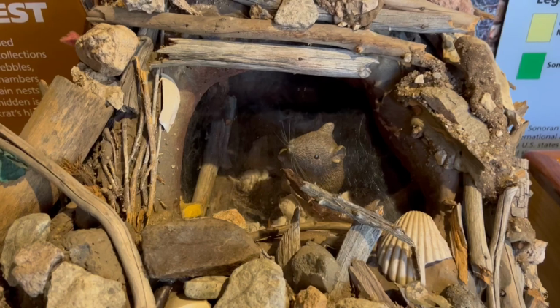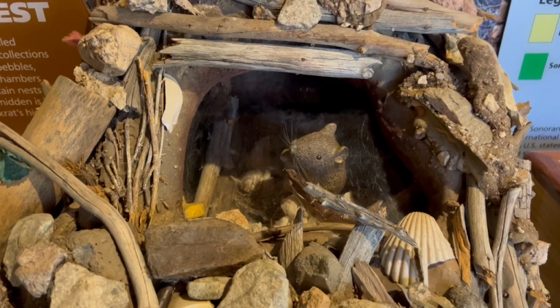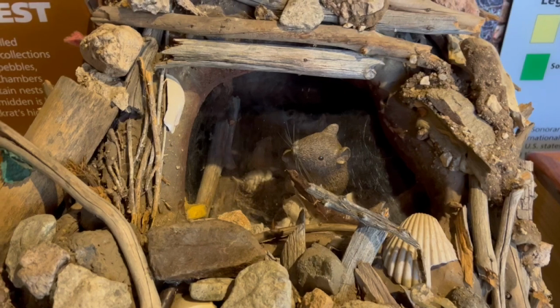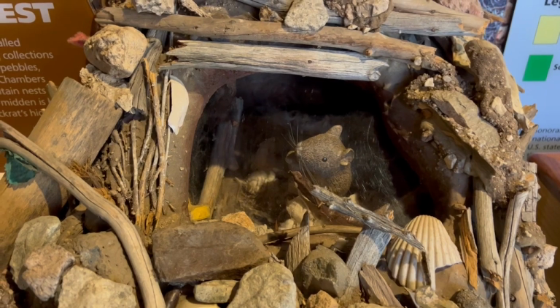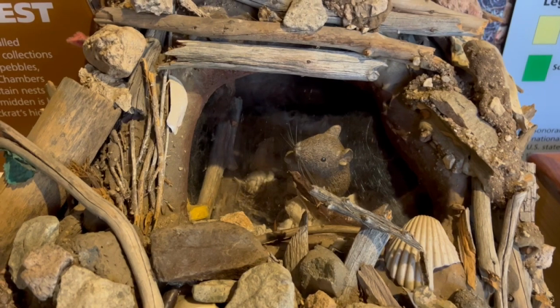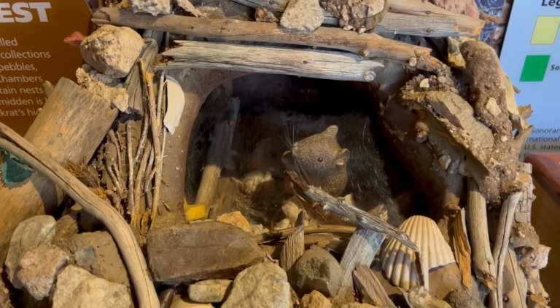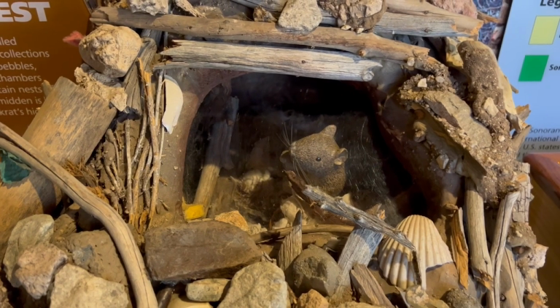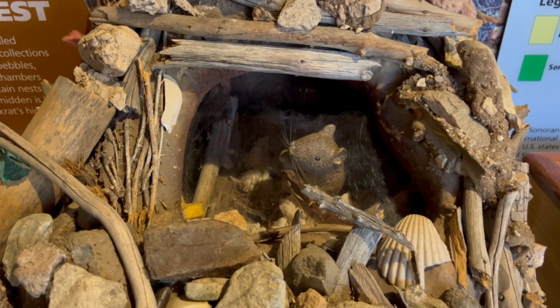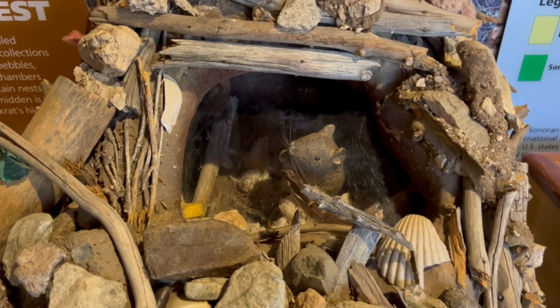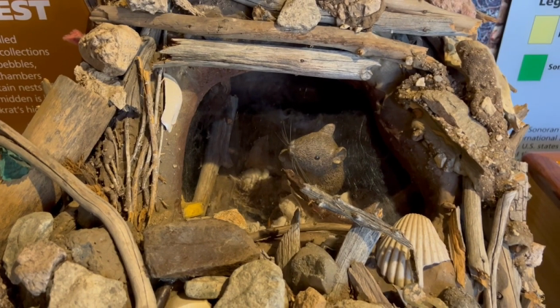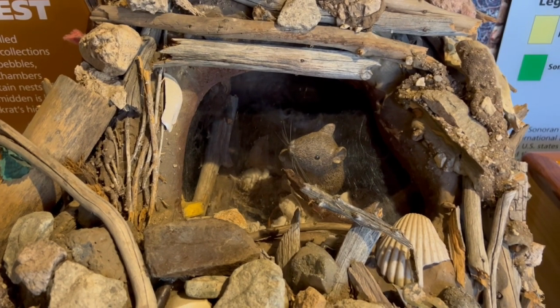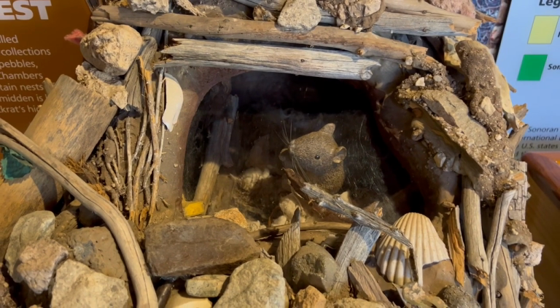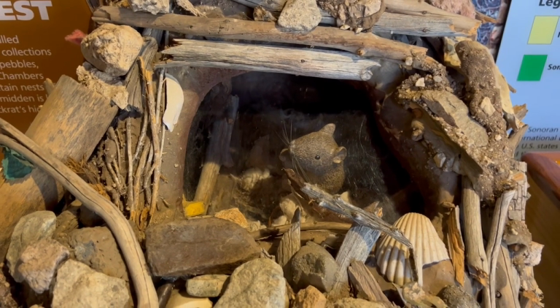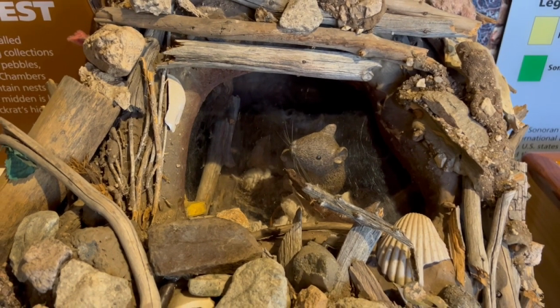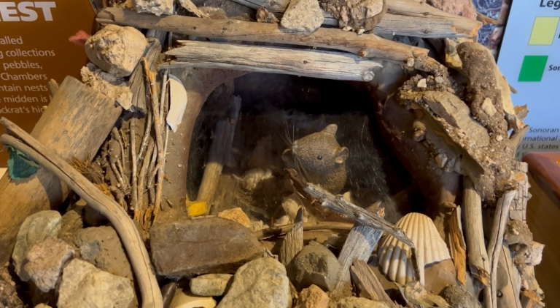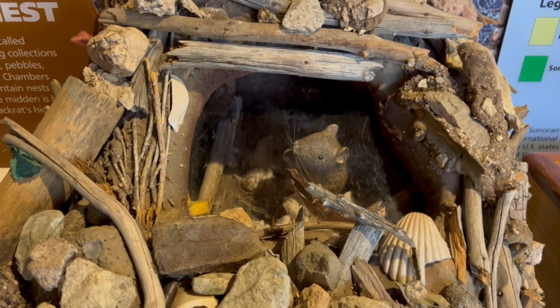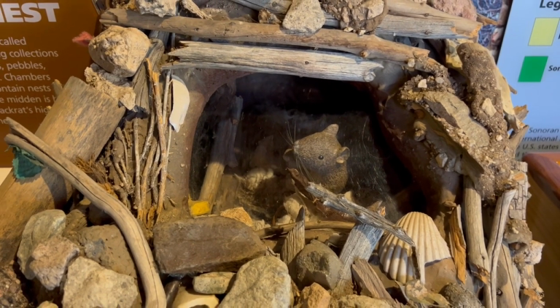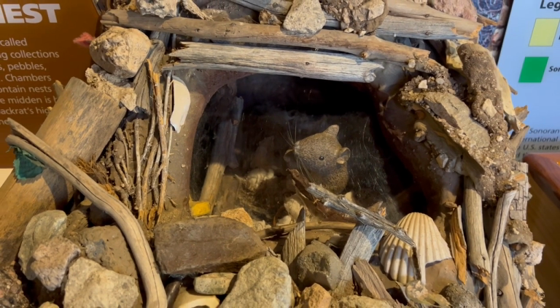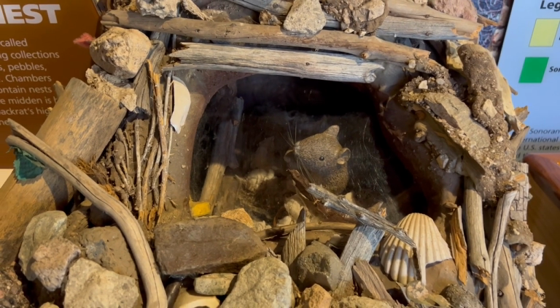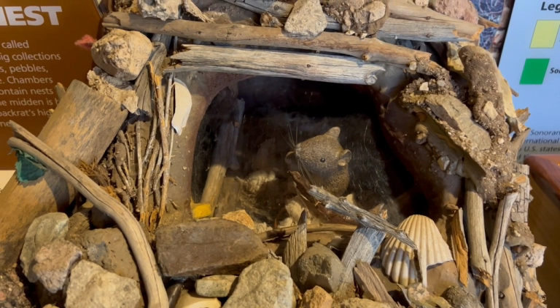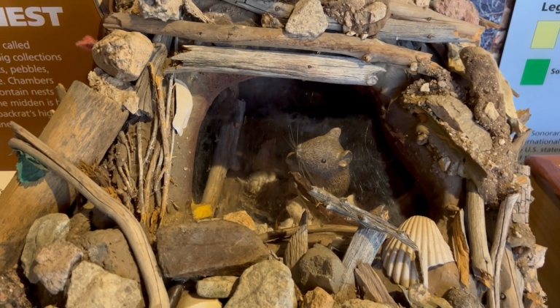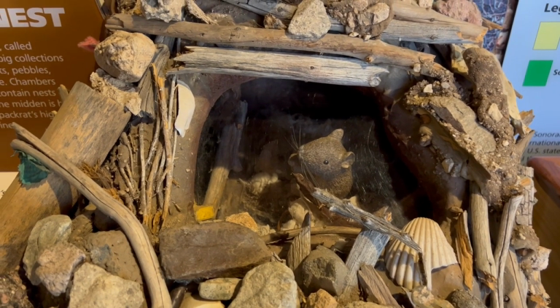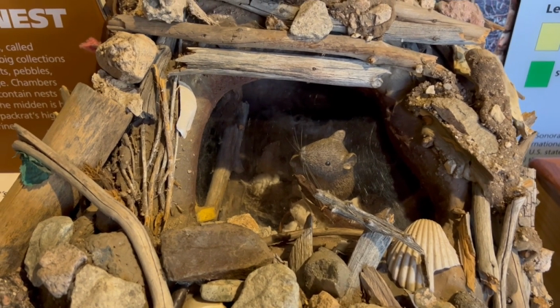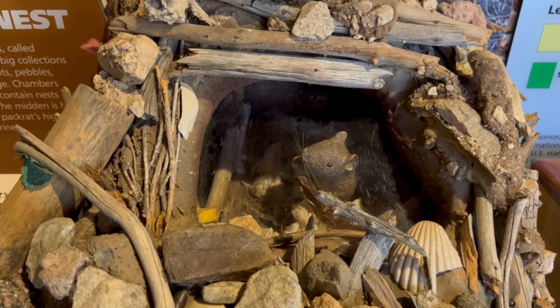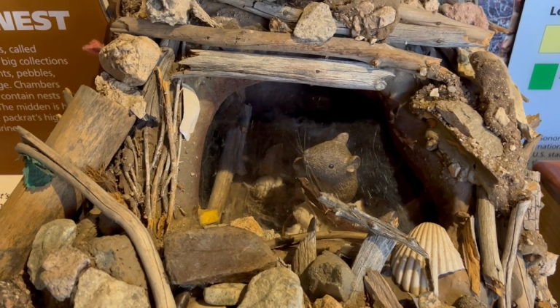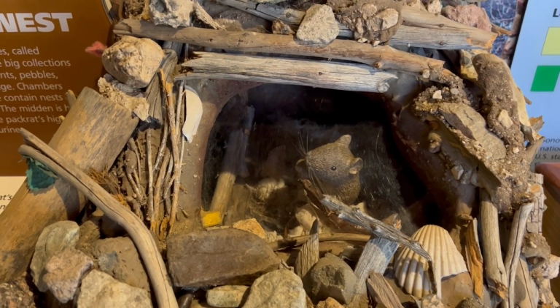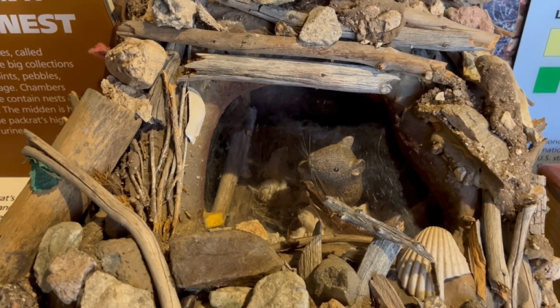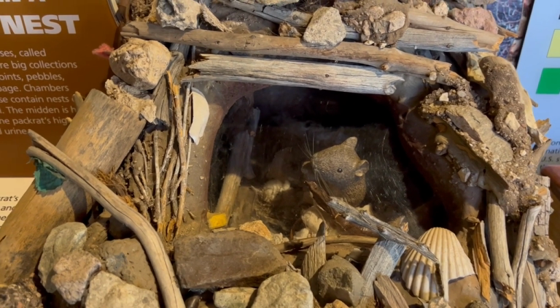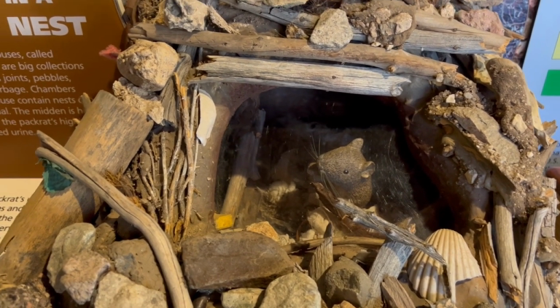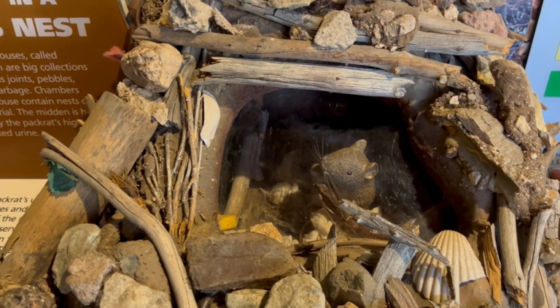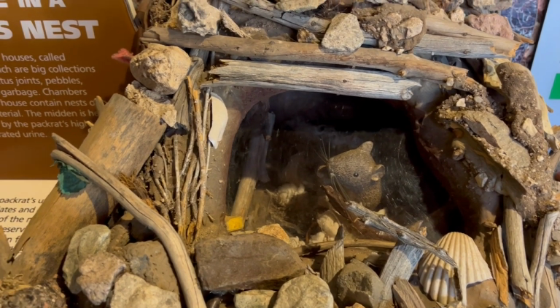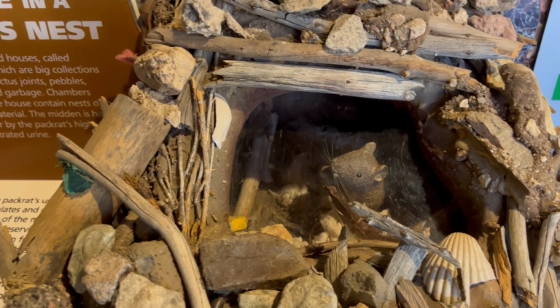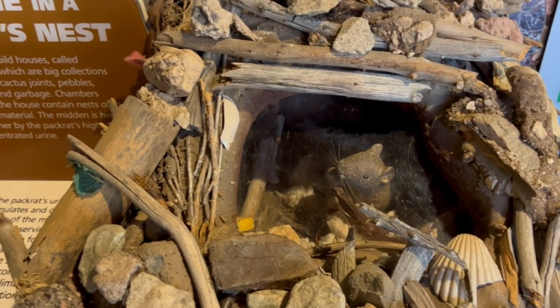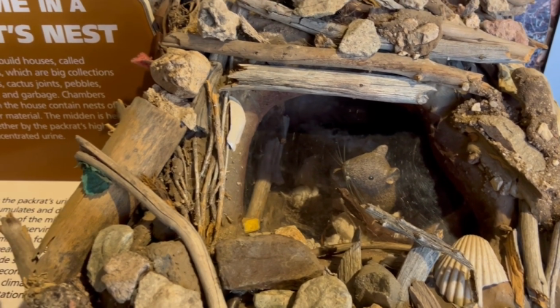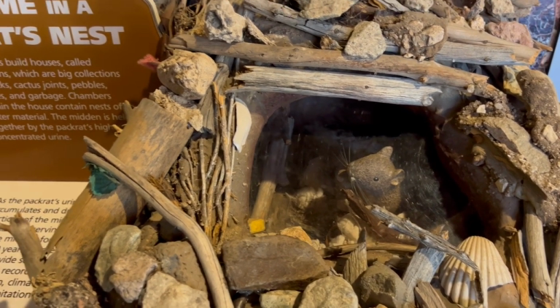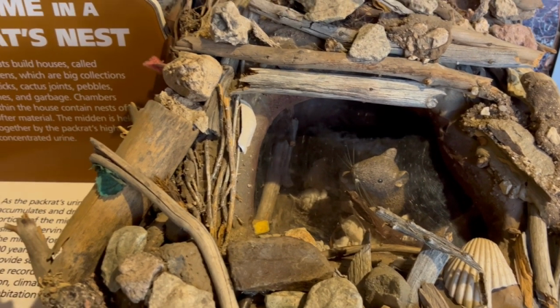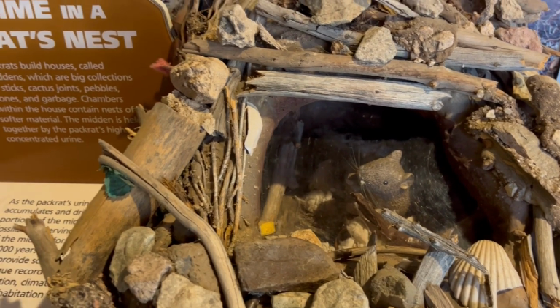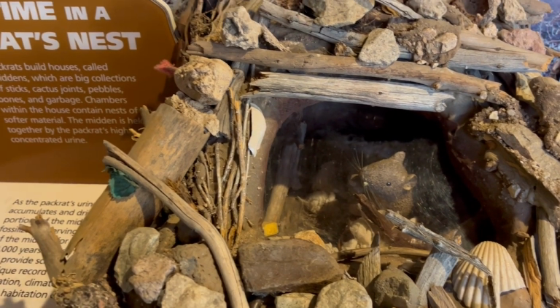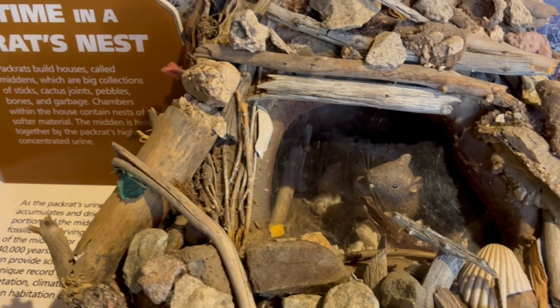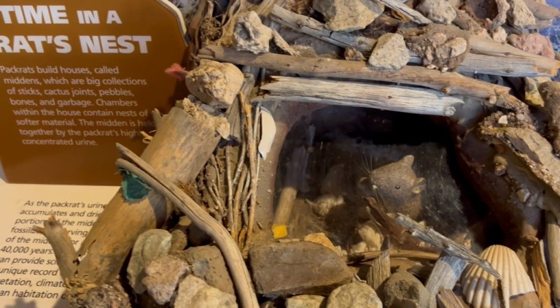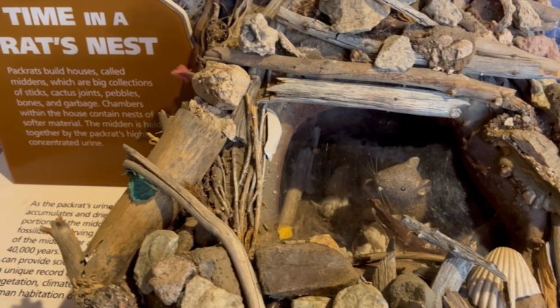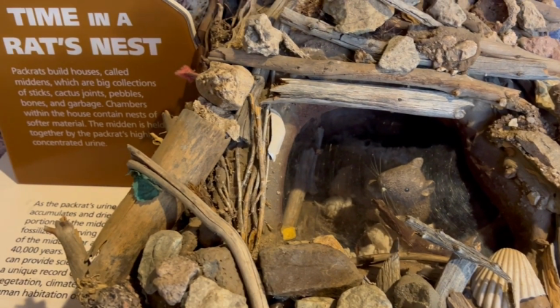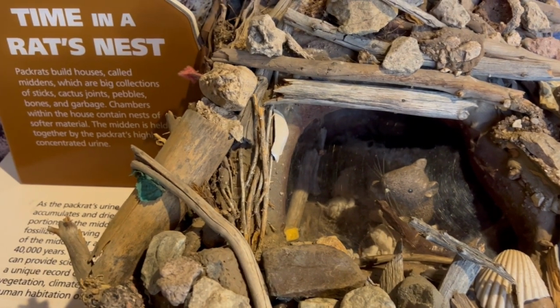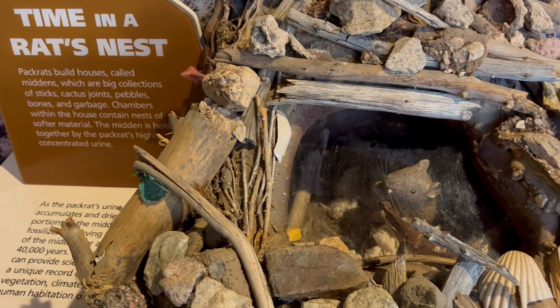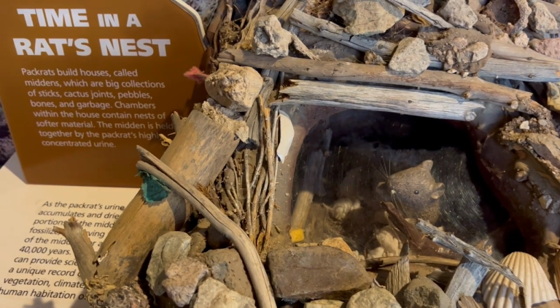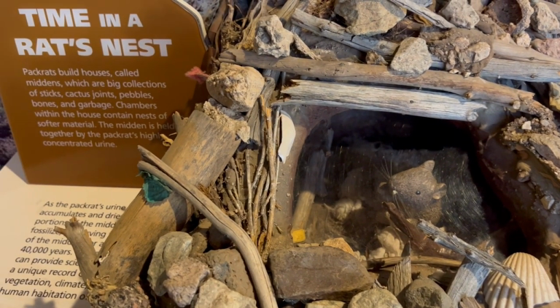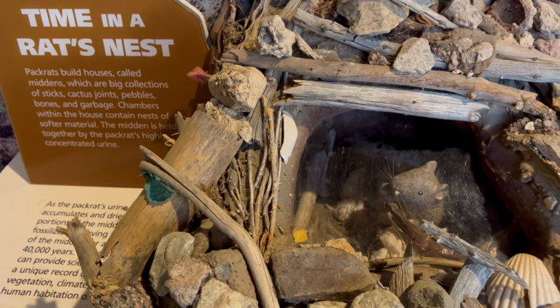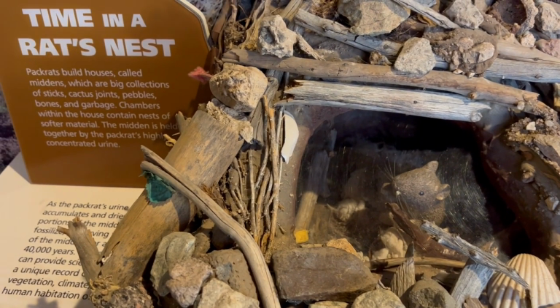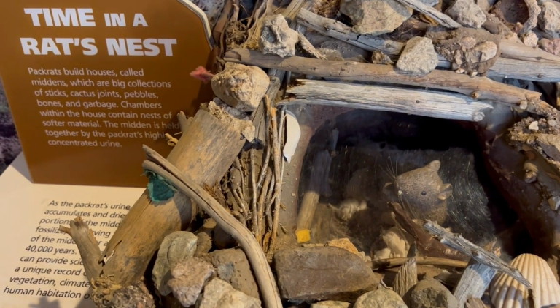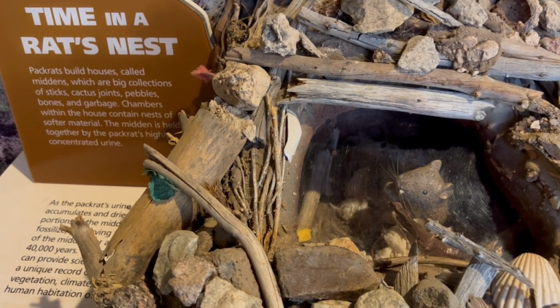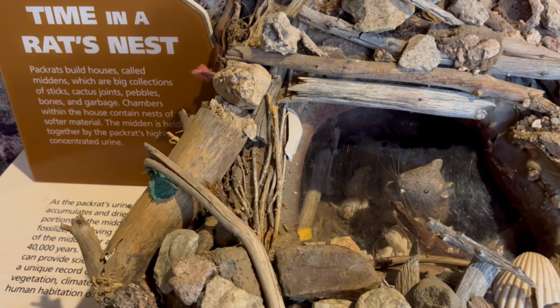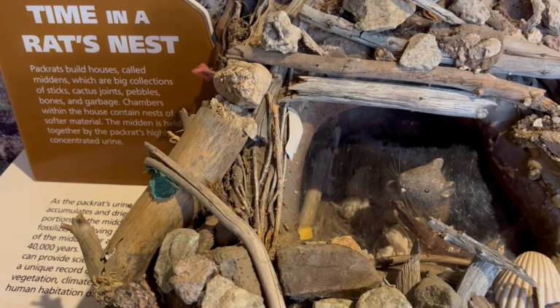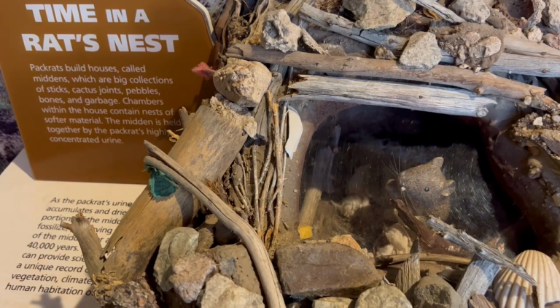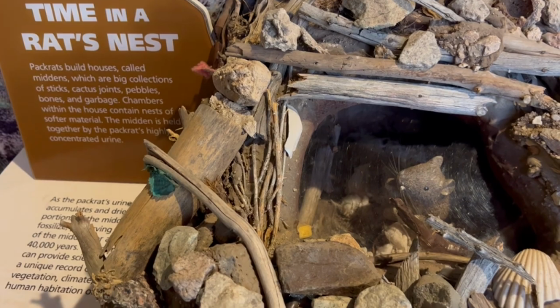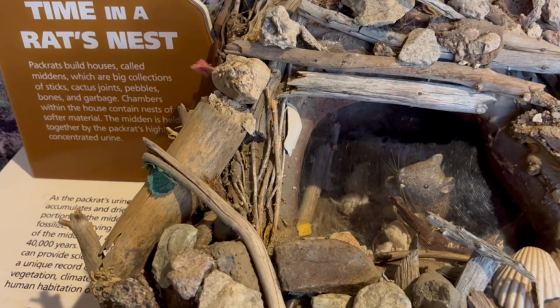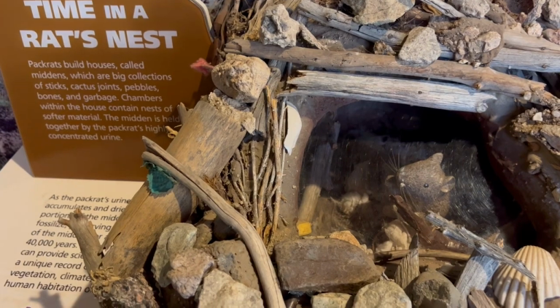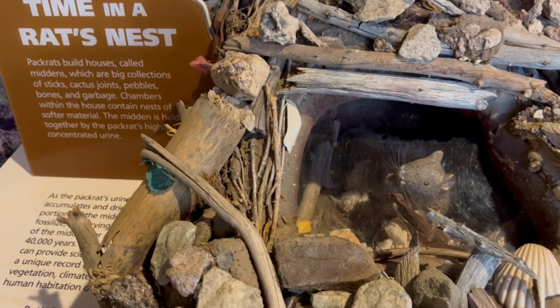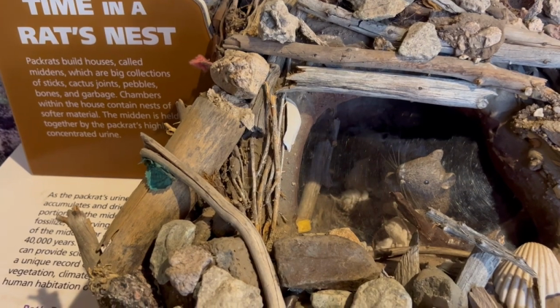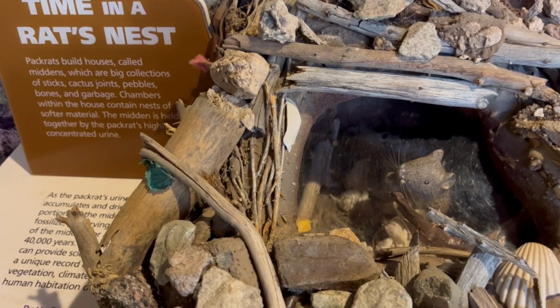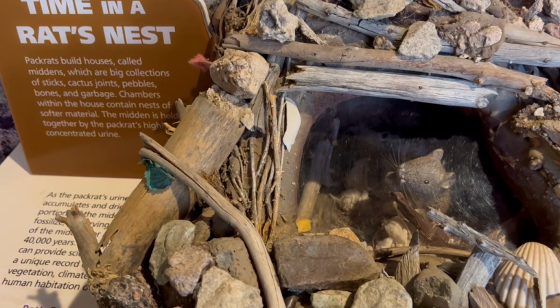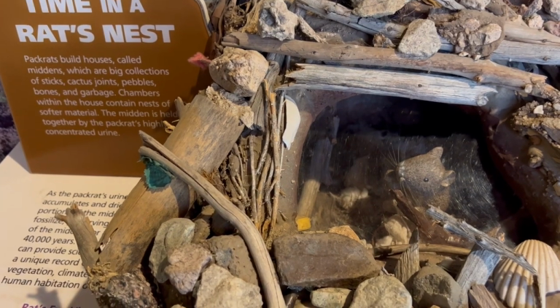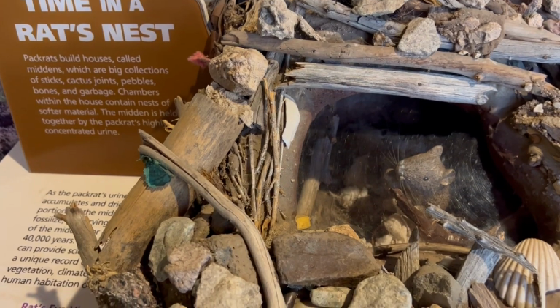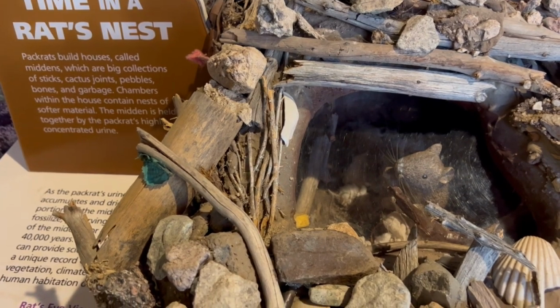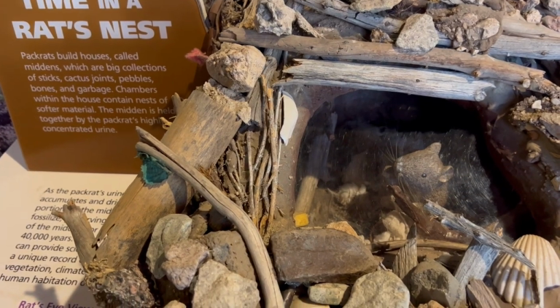These are the little buggers you got to be careful of. They are like rats.